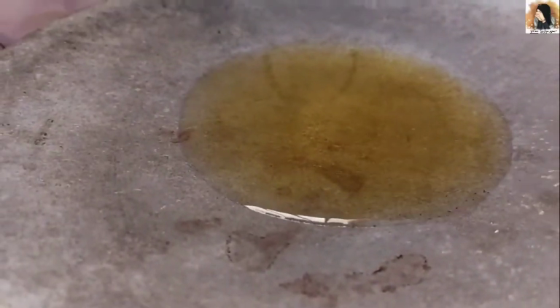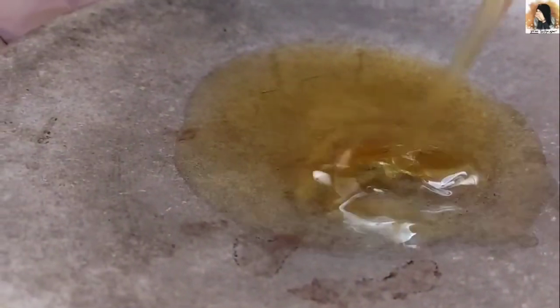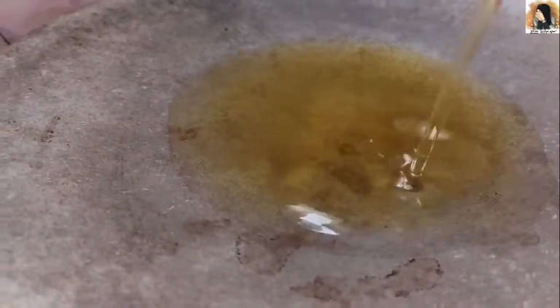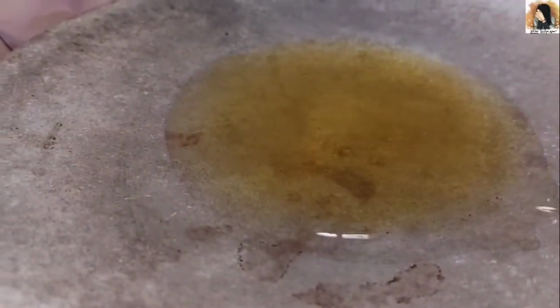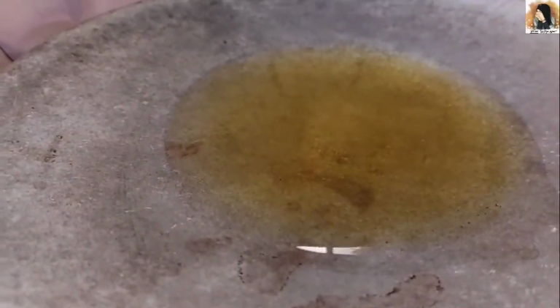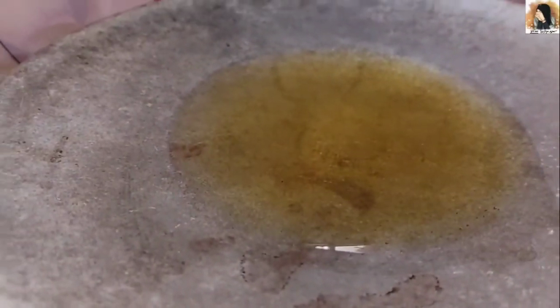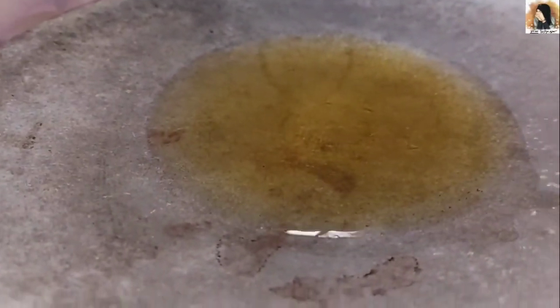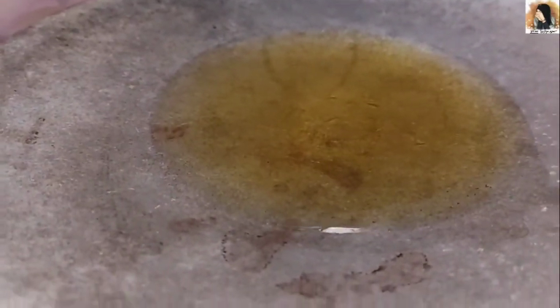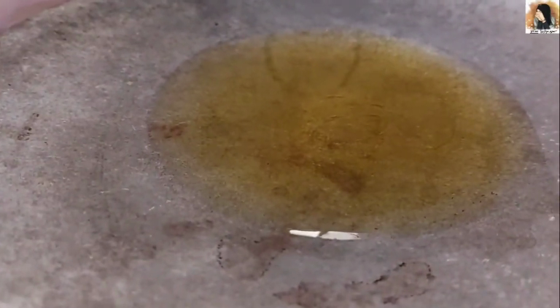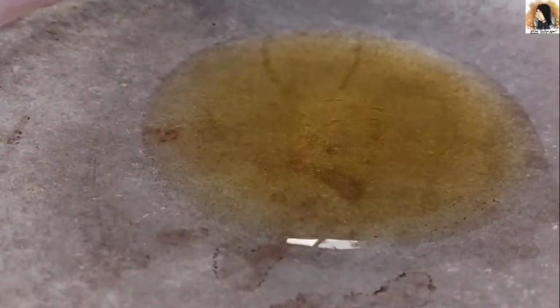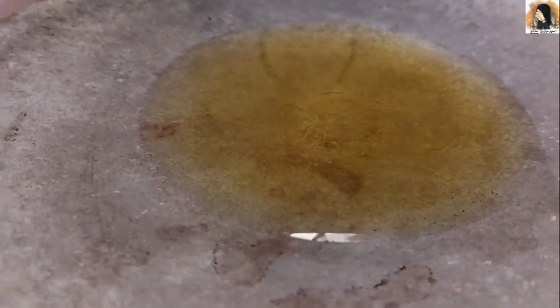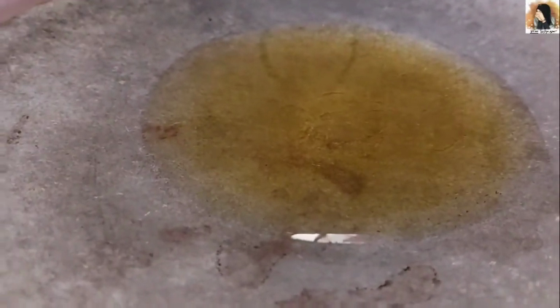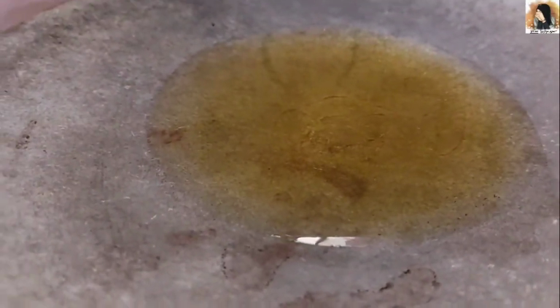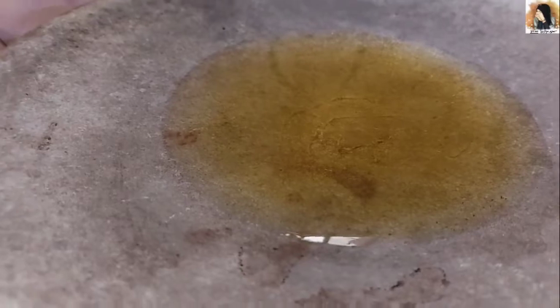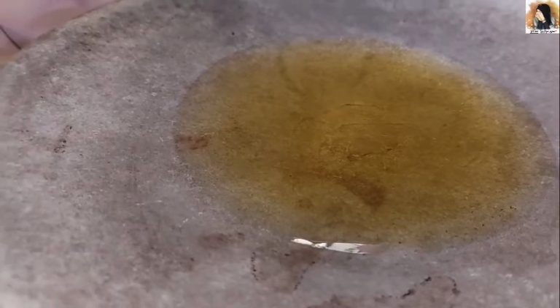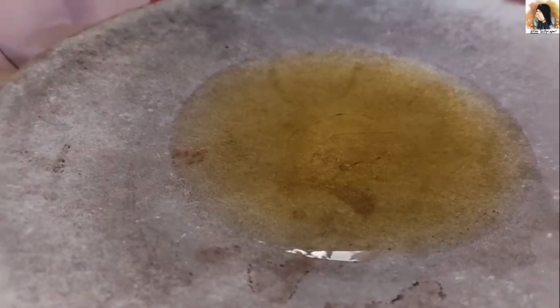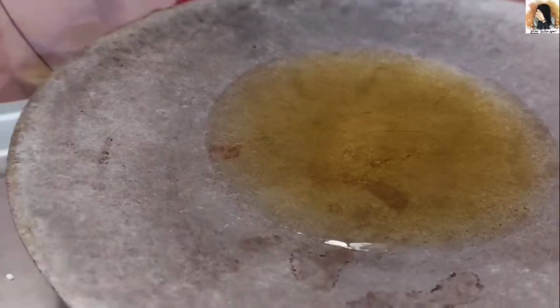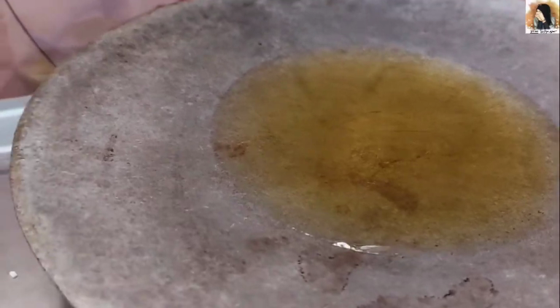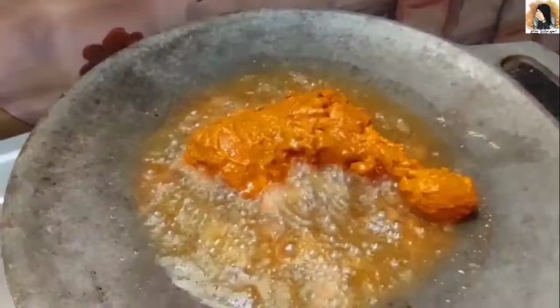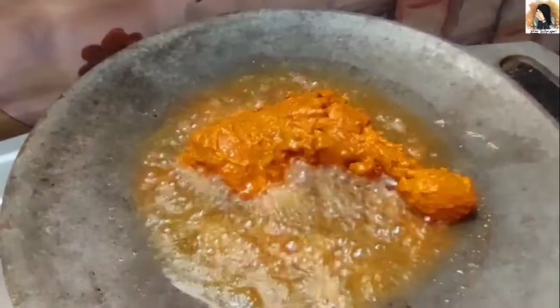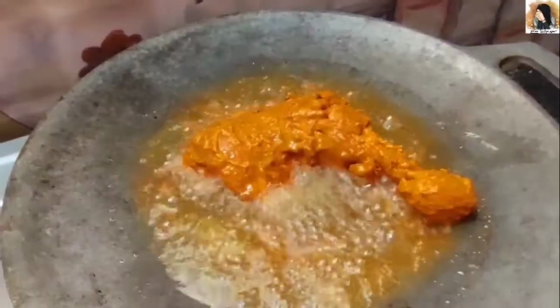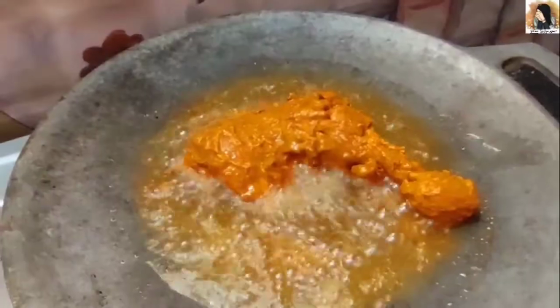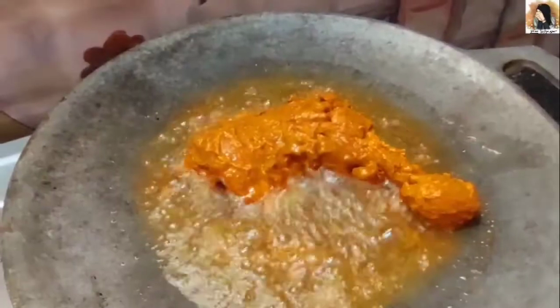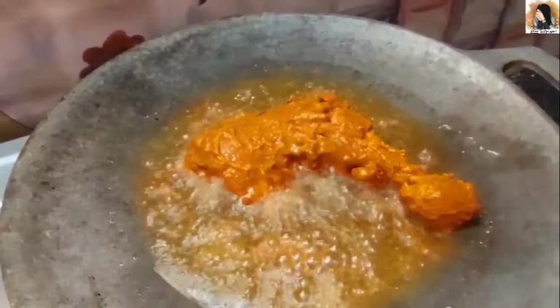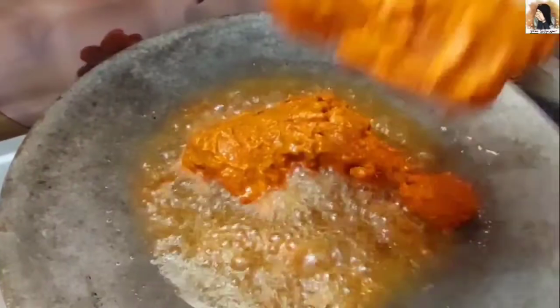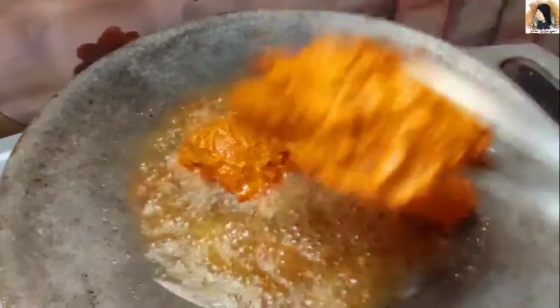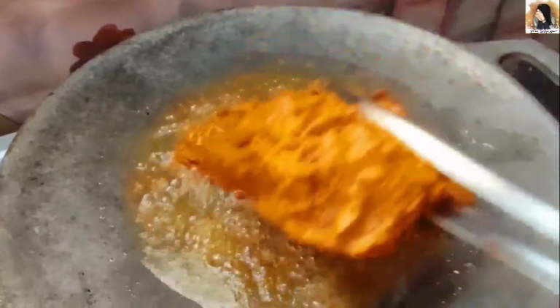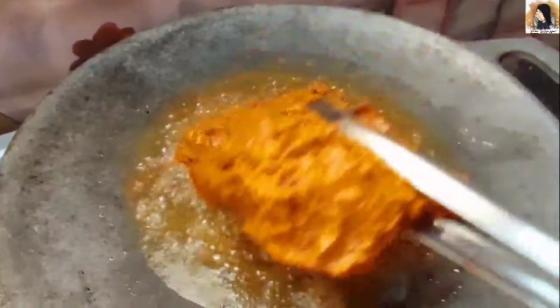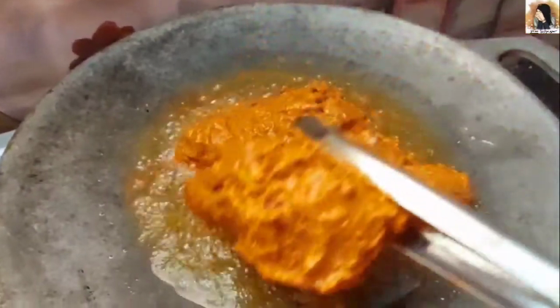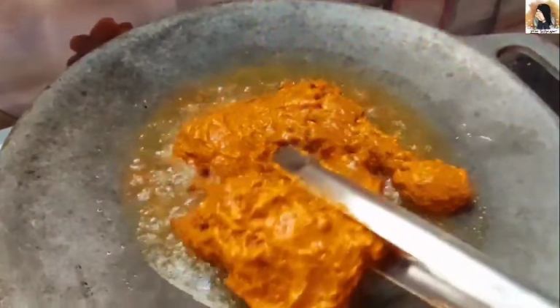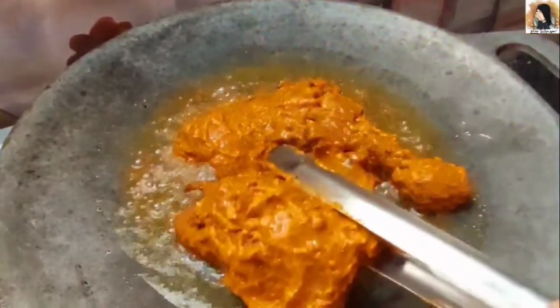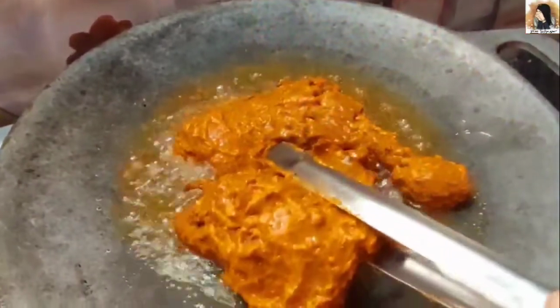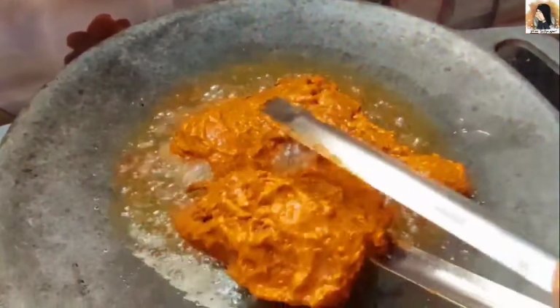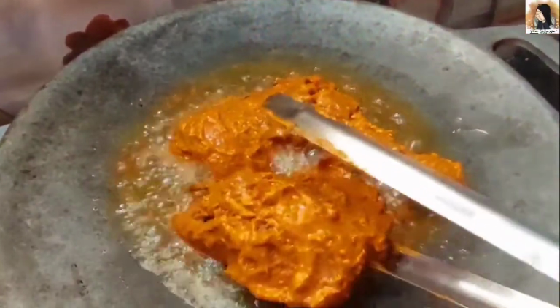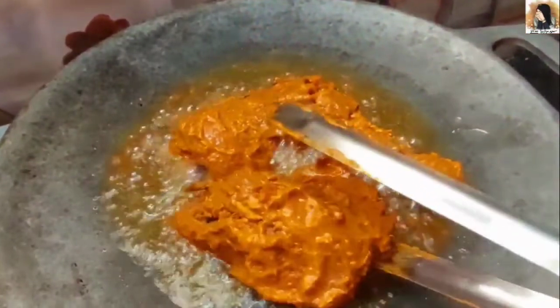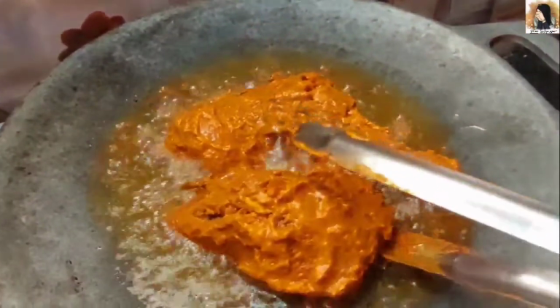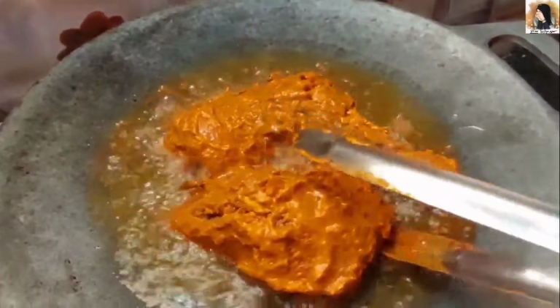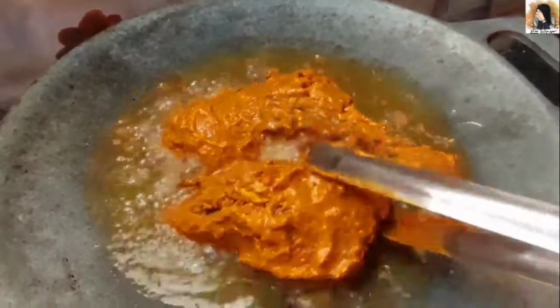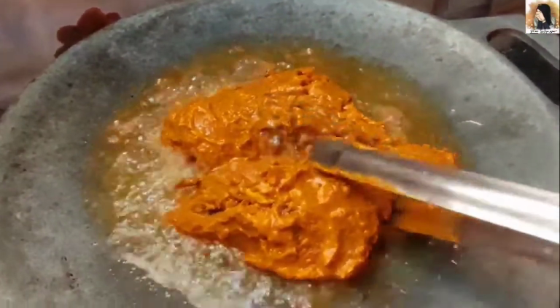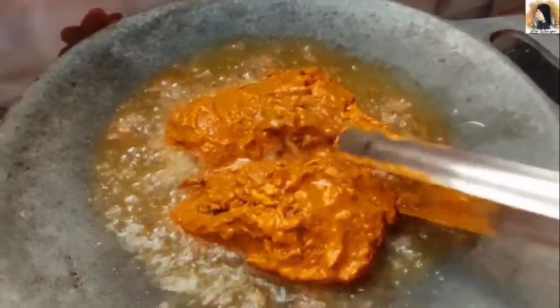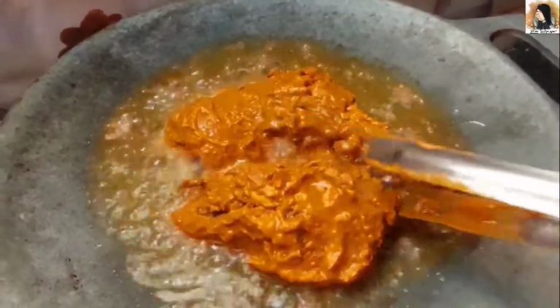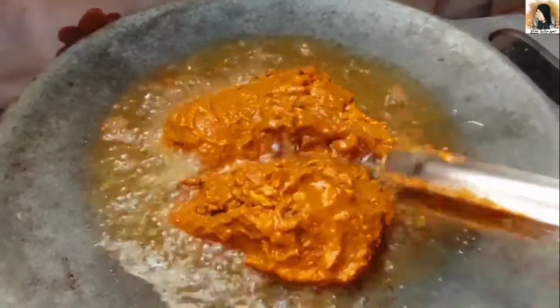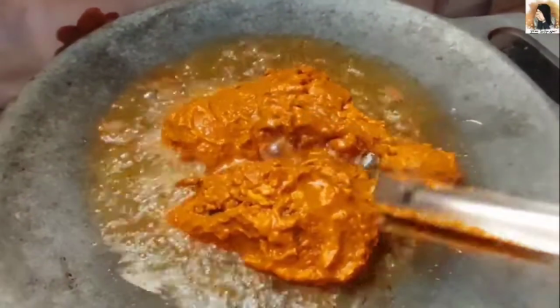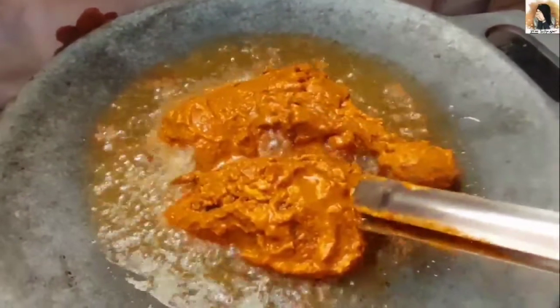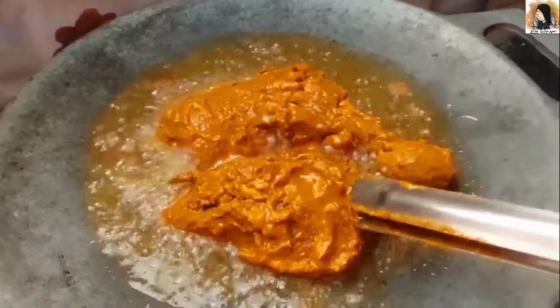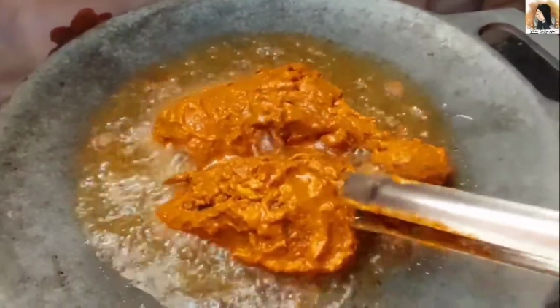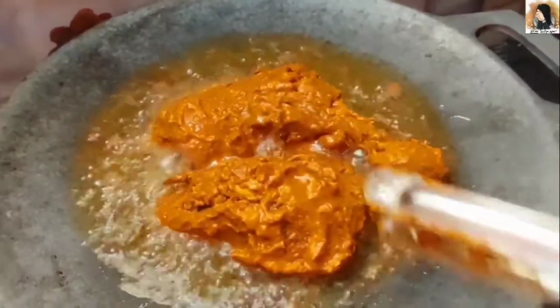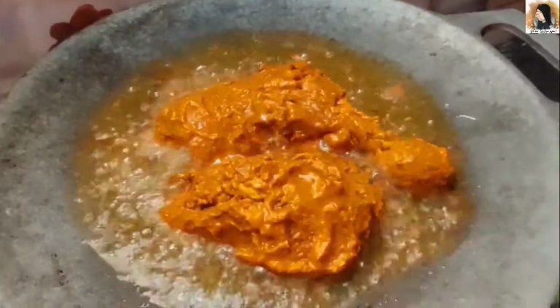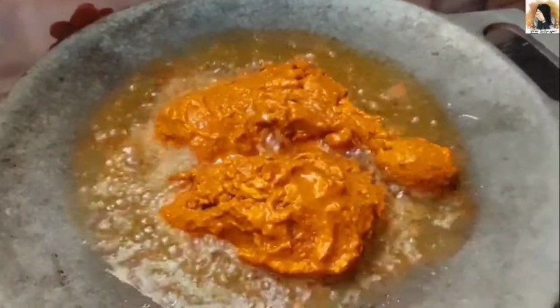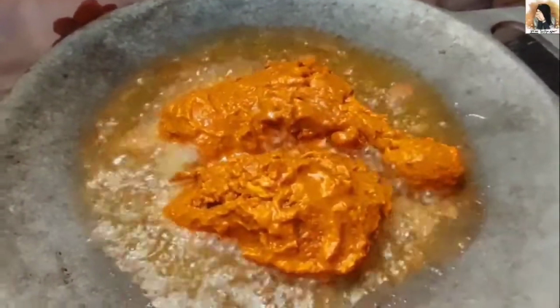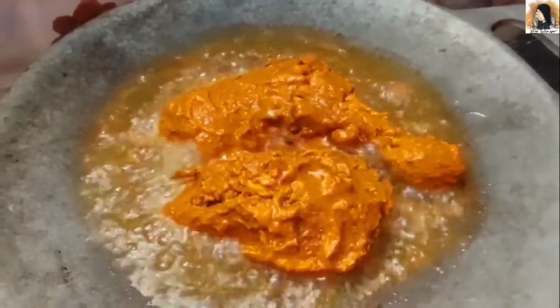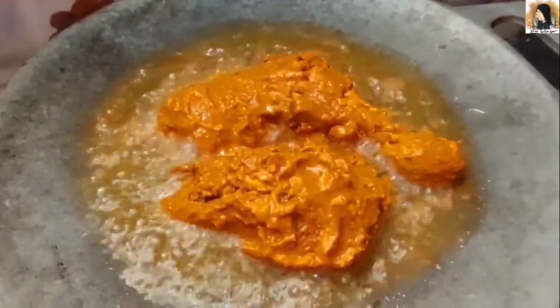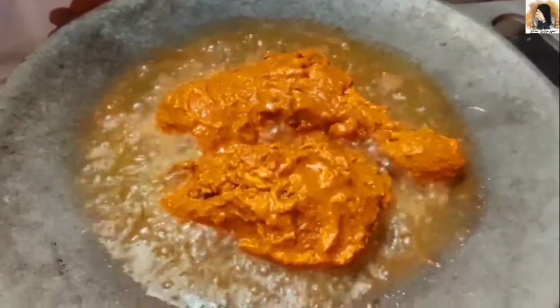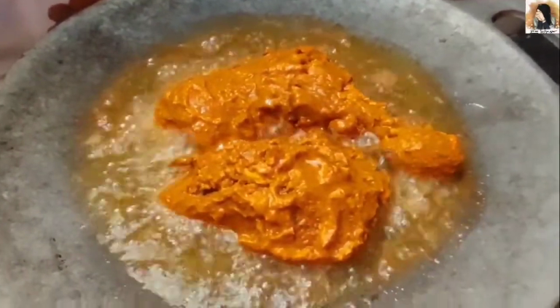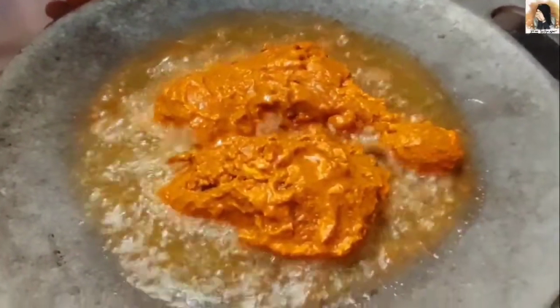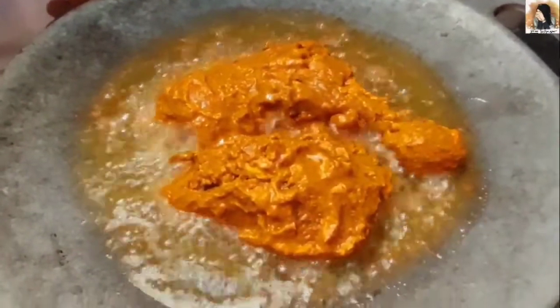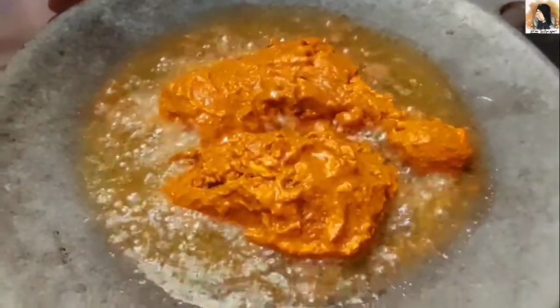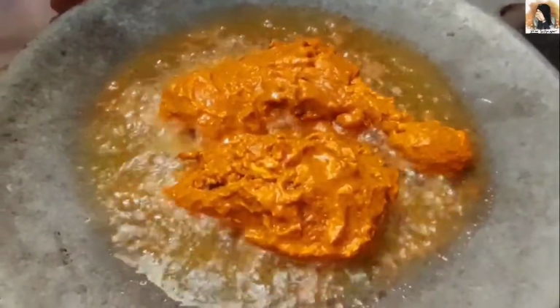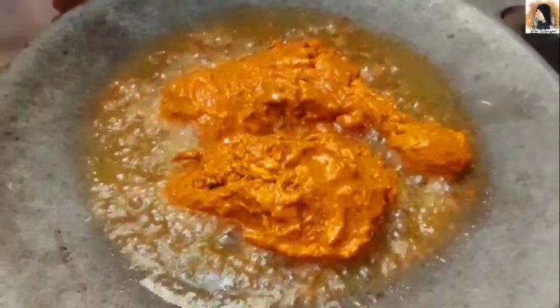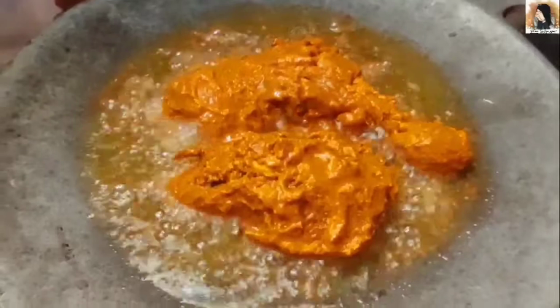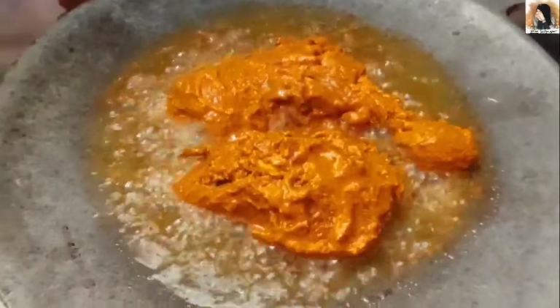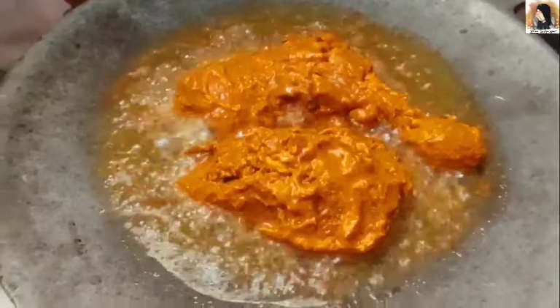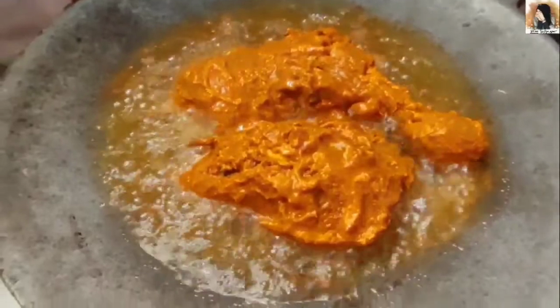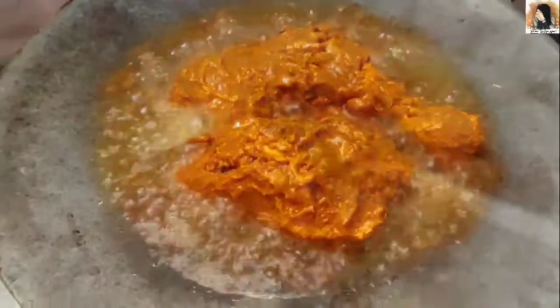Now let's cook the outer layer. Let's fry it.